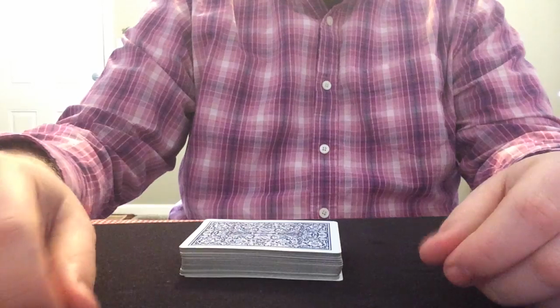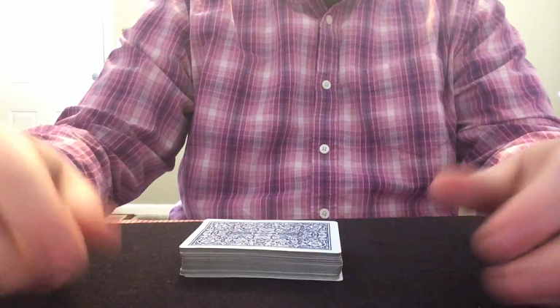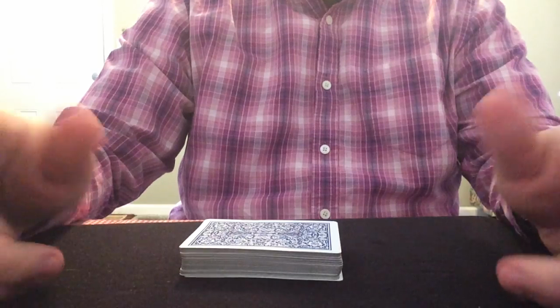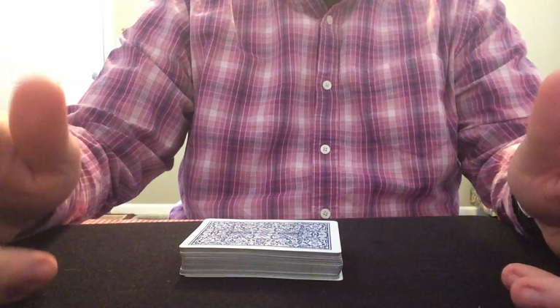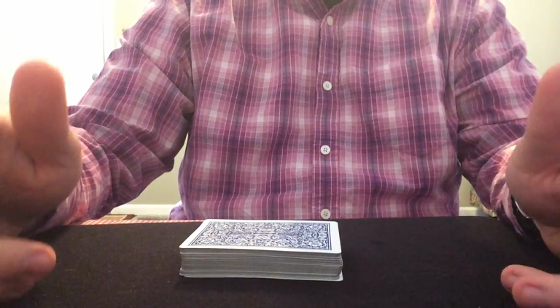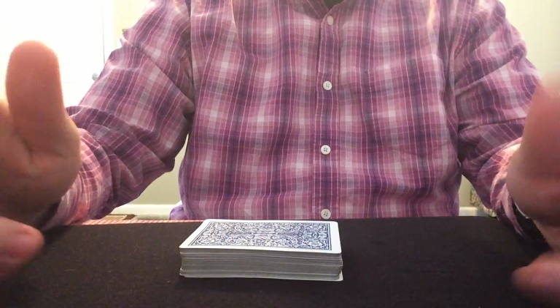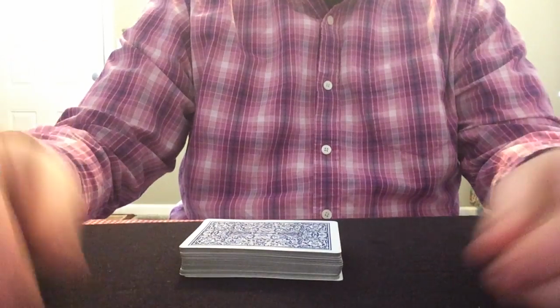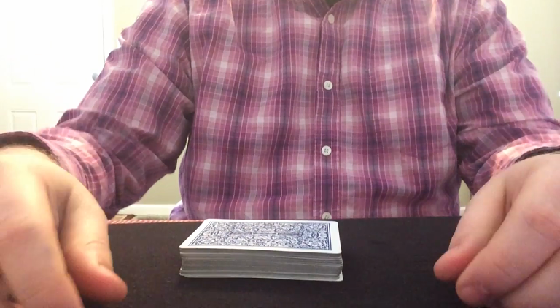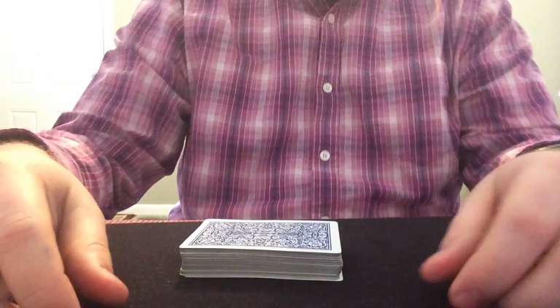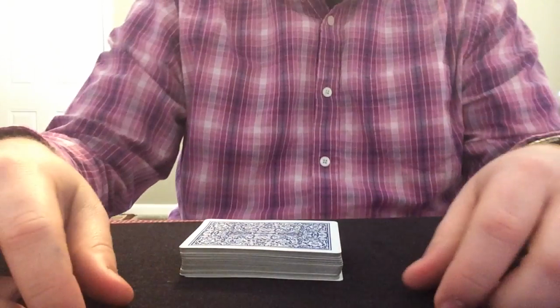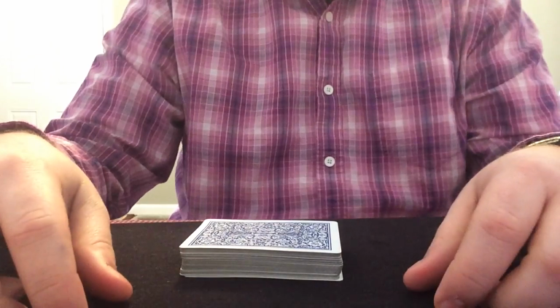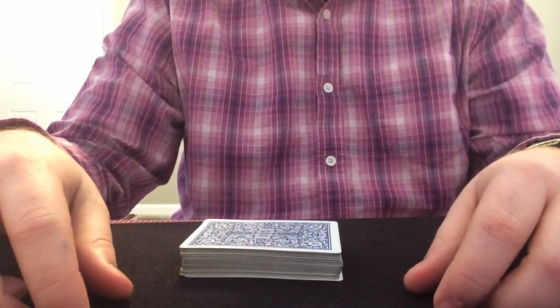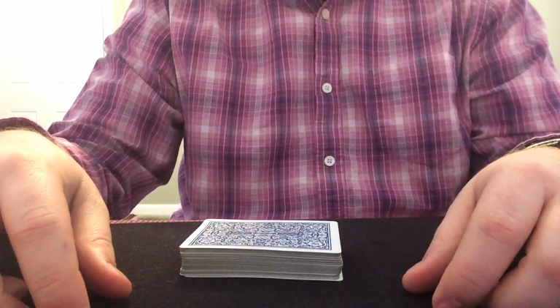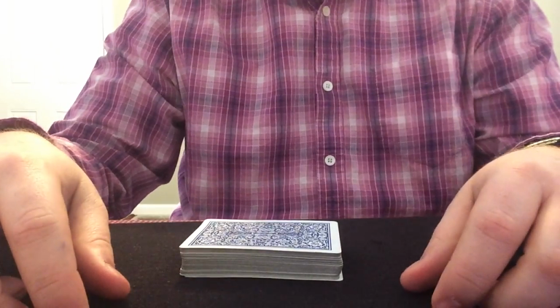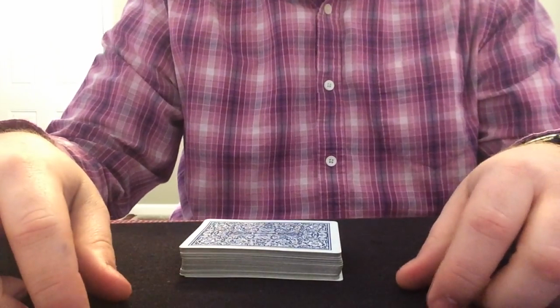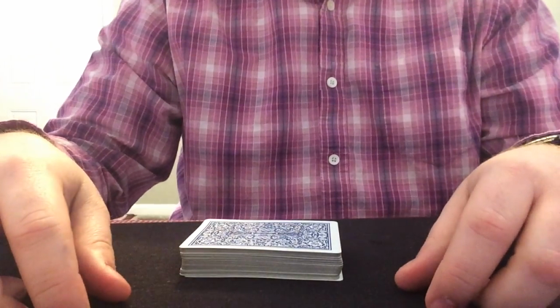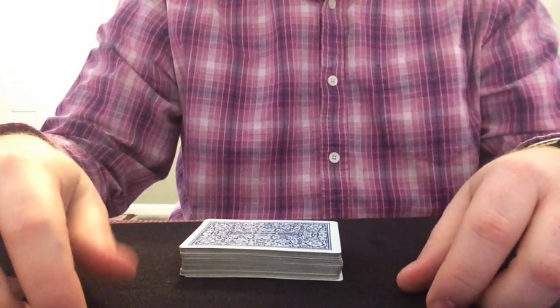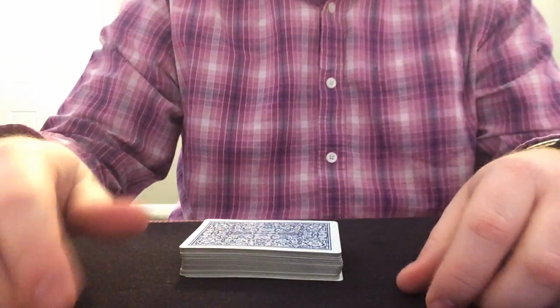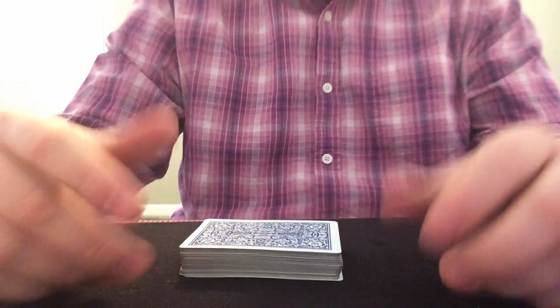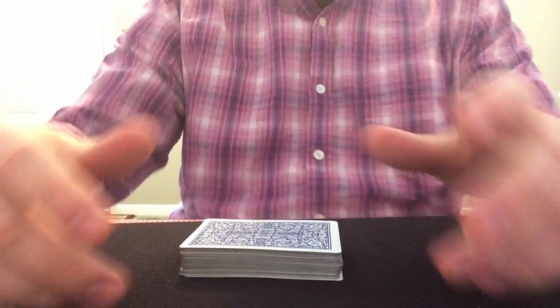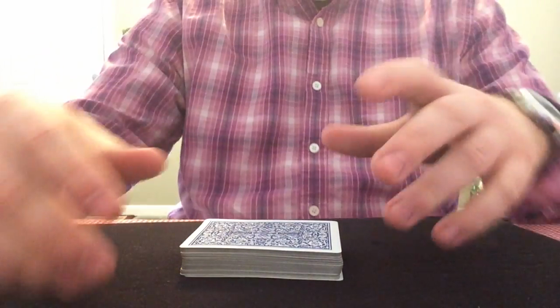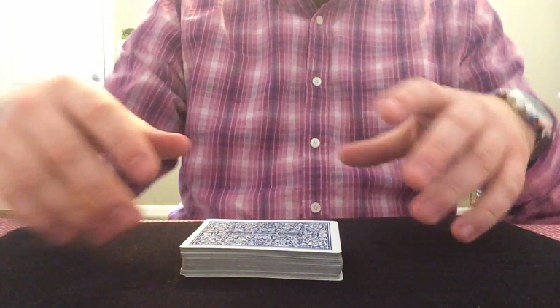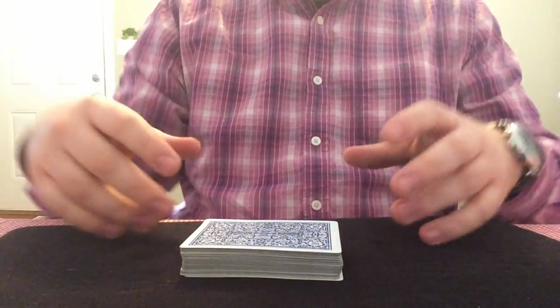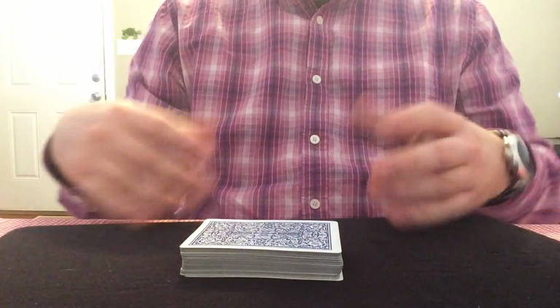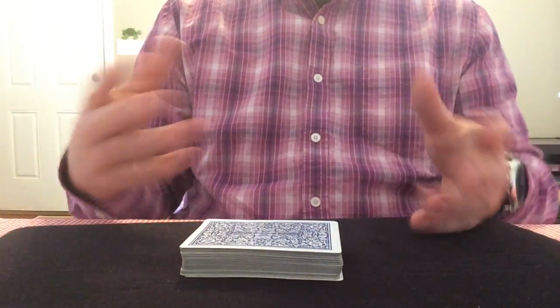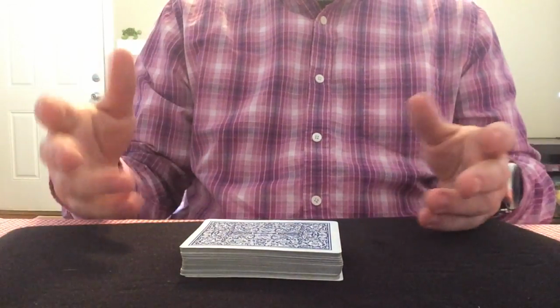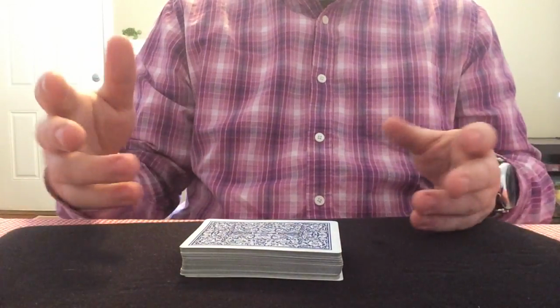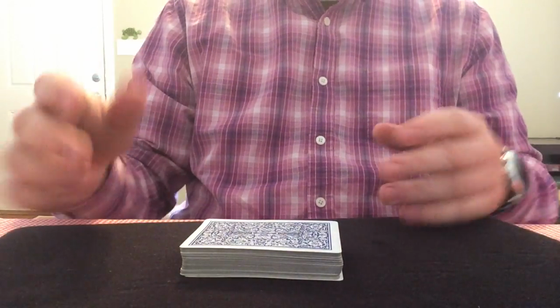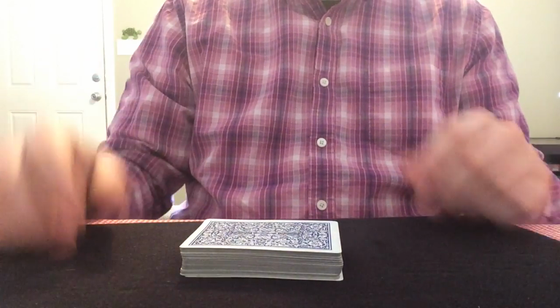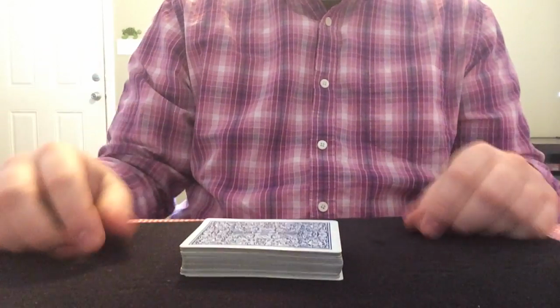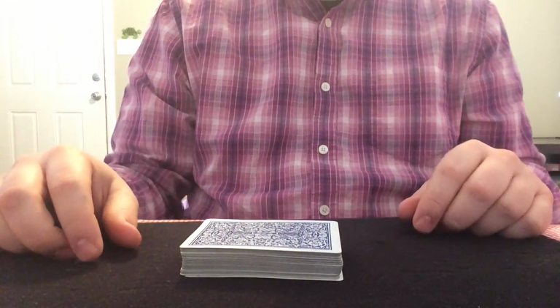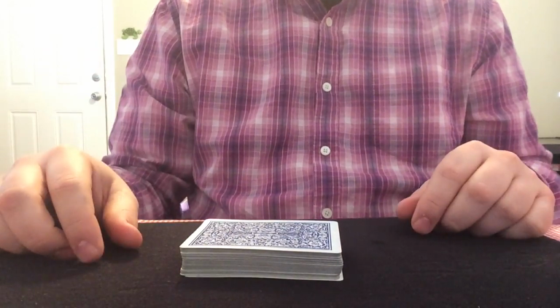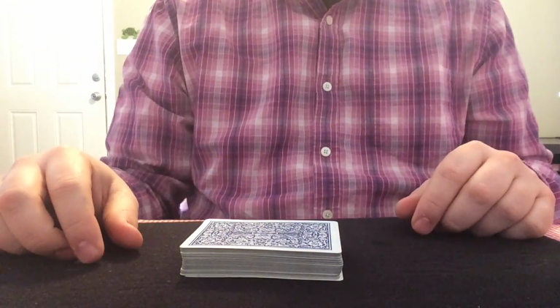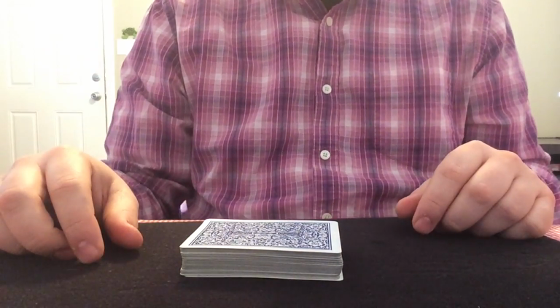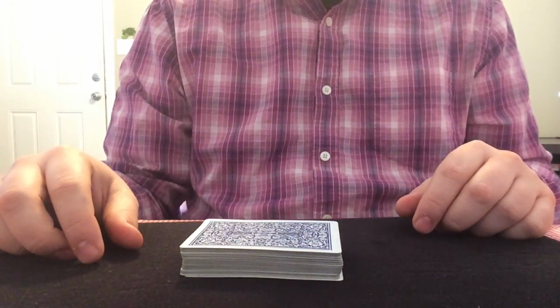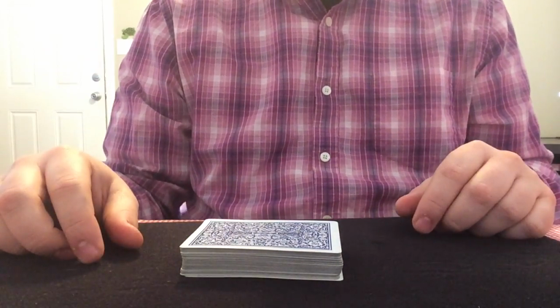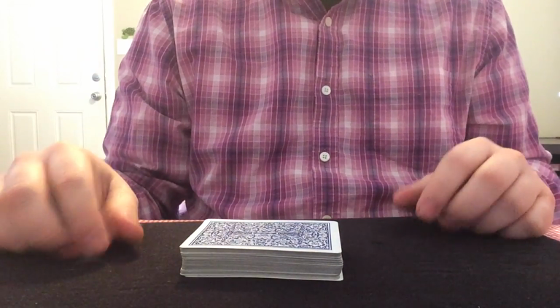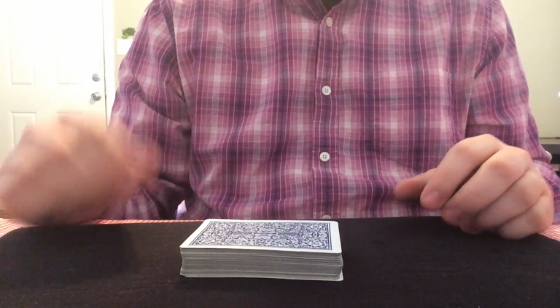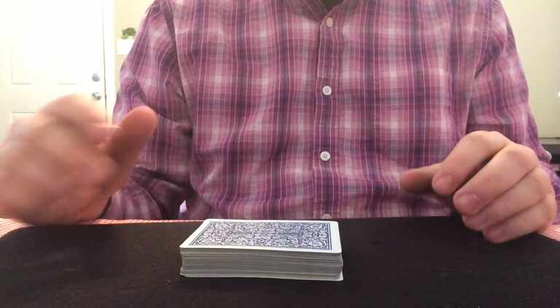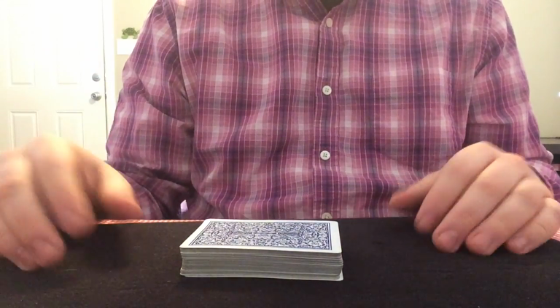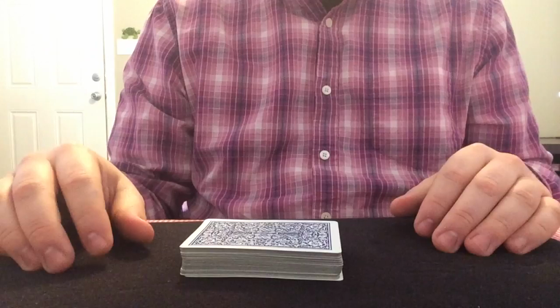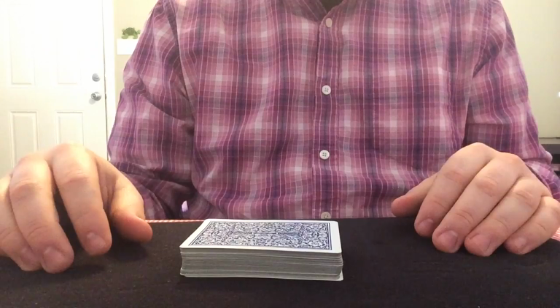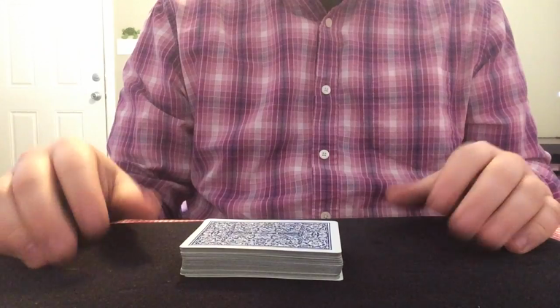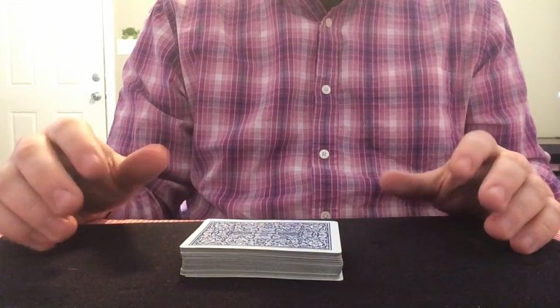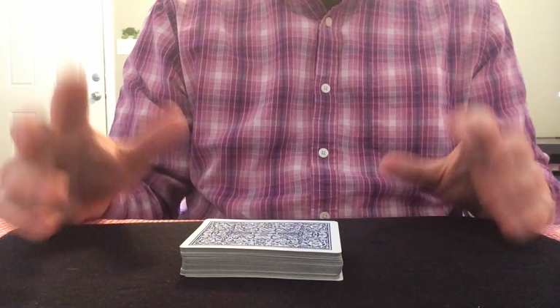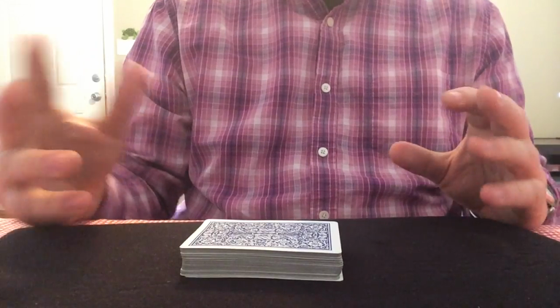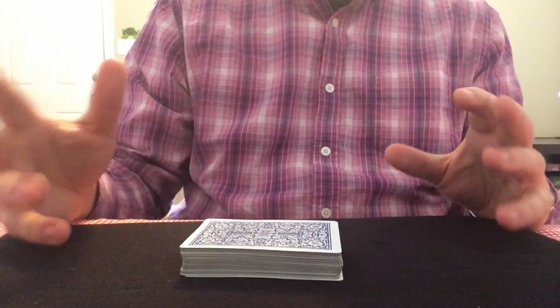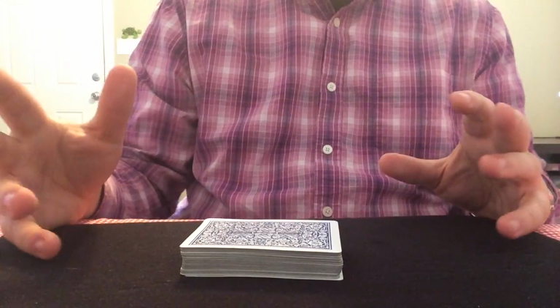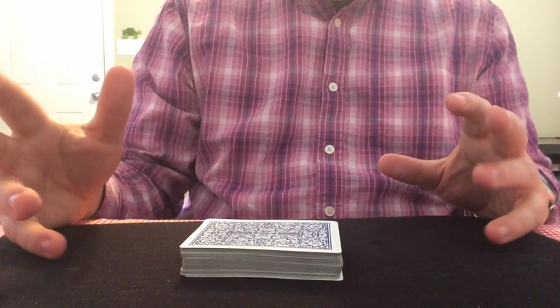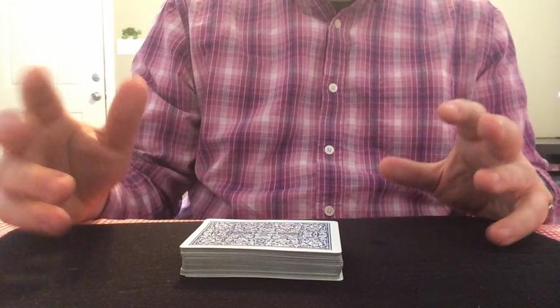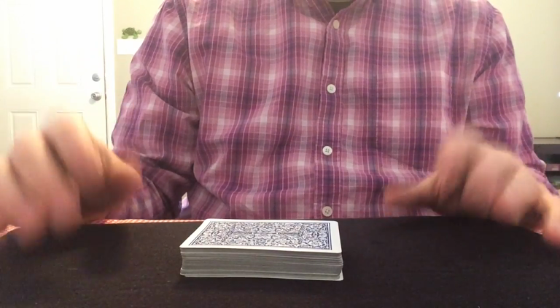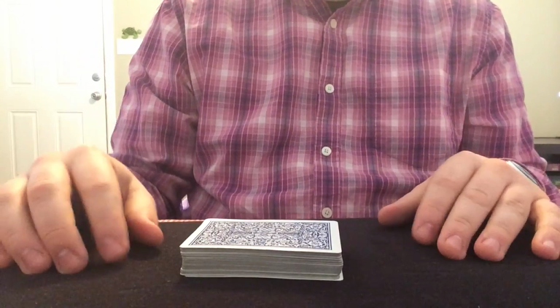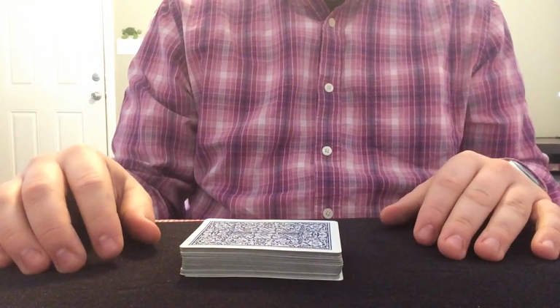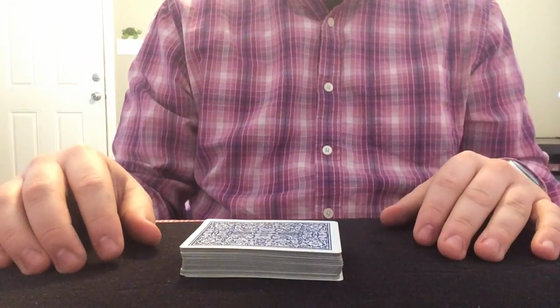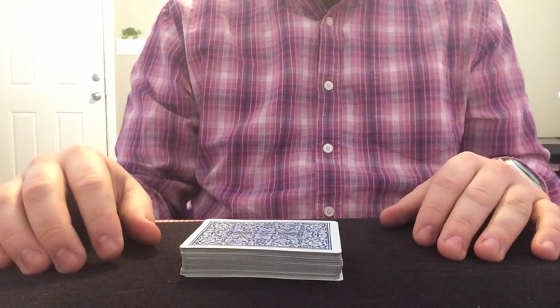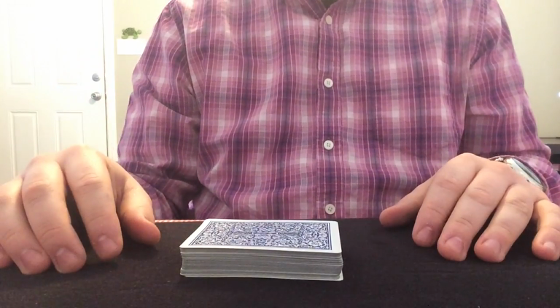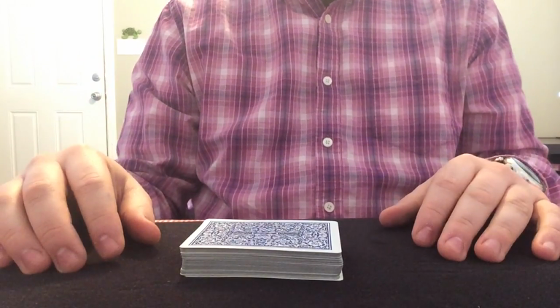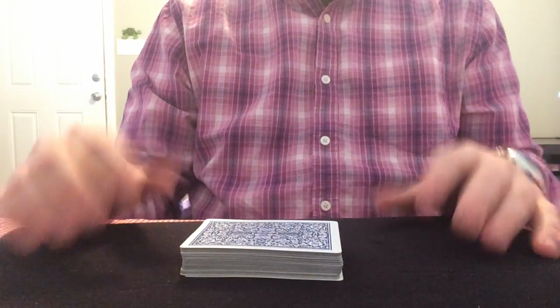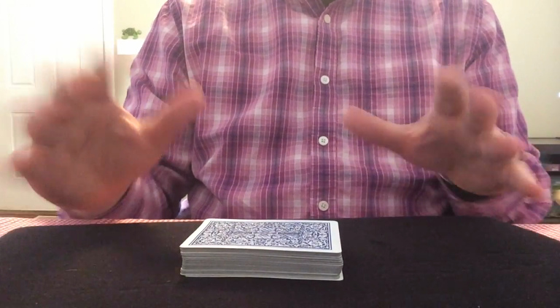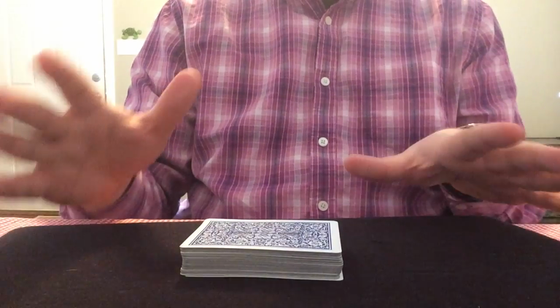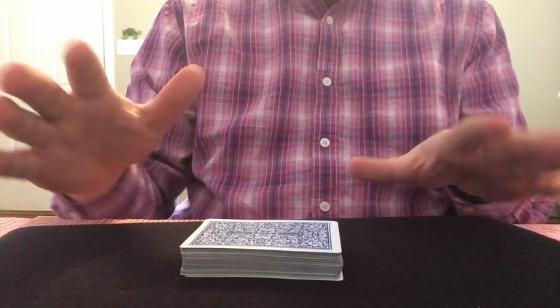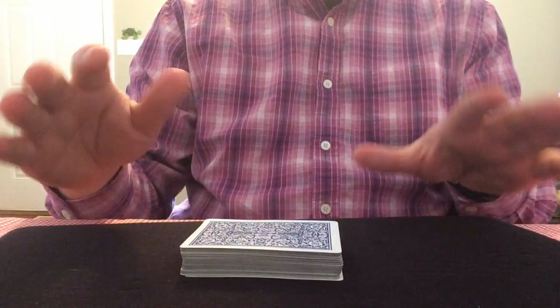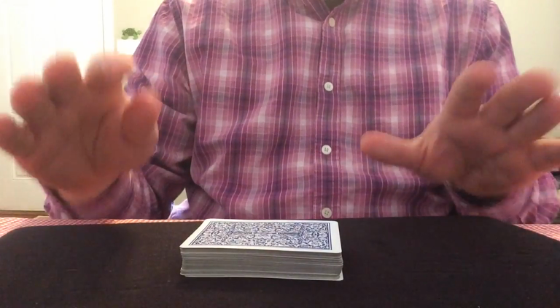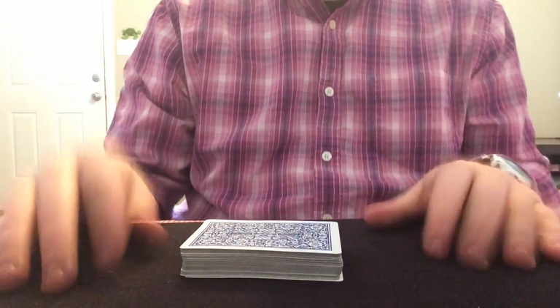Hey guys, this is Ryan from the forum. We're talking about shuffling and some people wanted some demonstrations, so I'm just making a quick video.